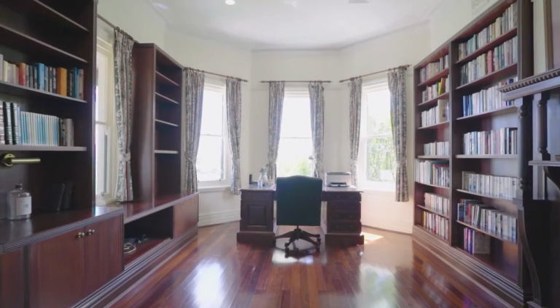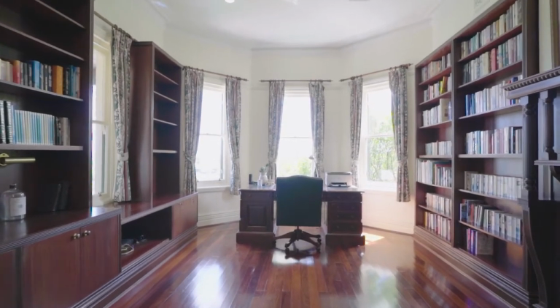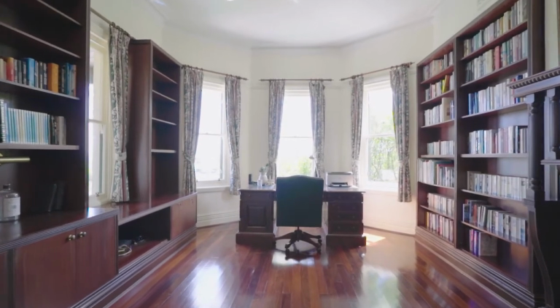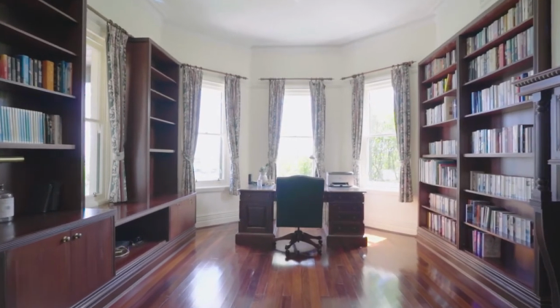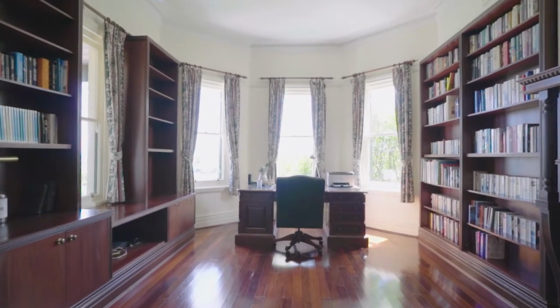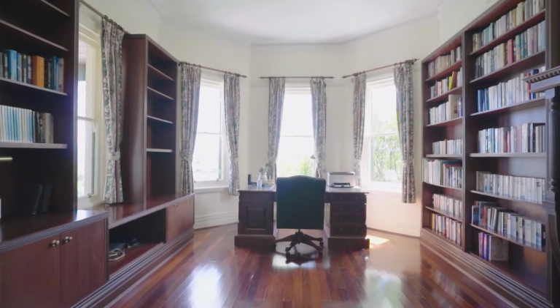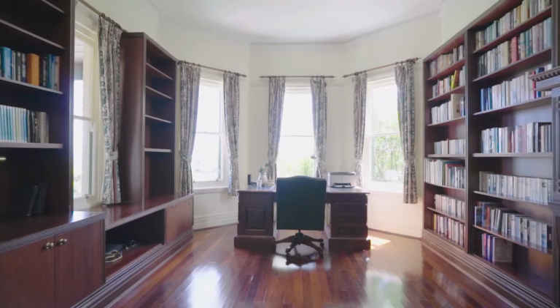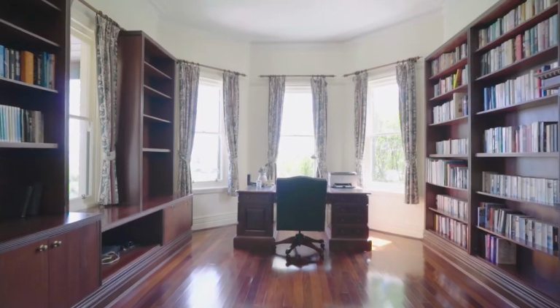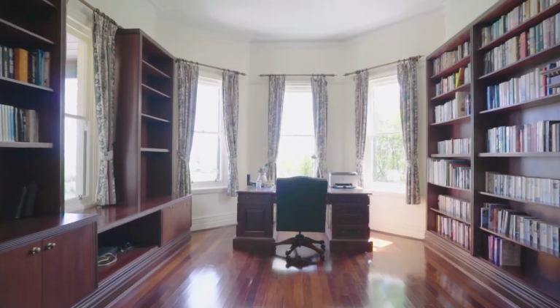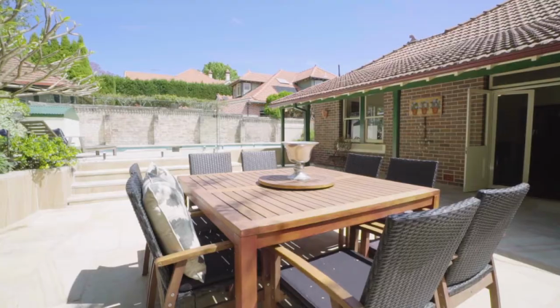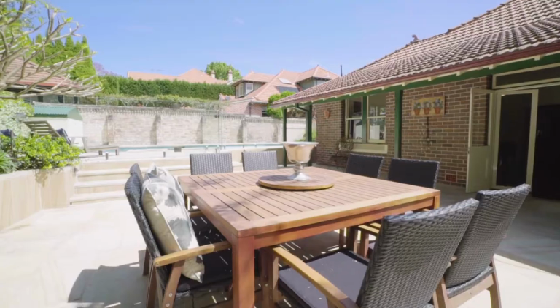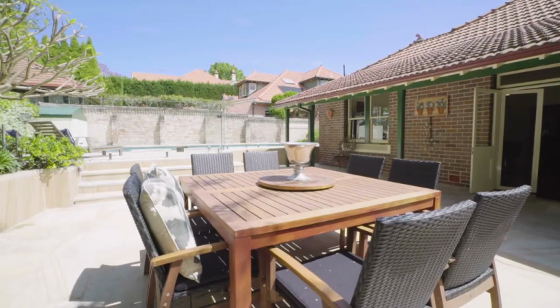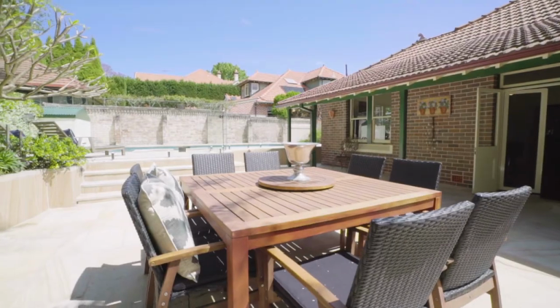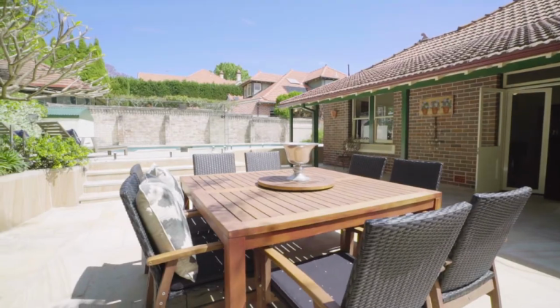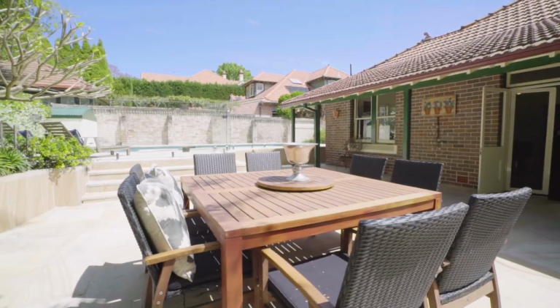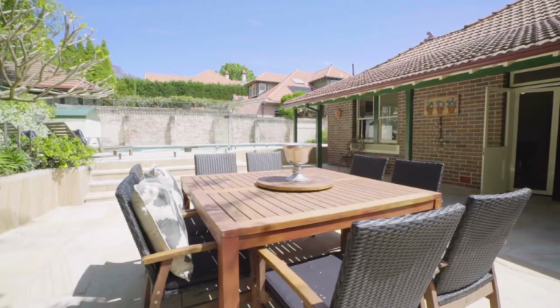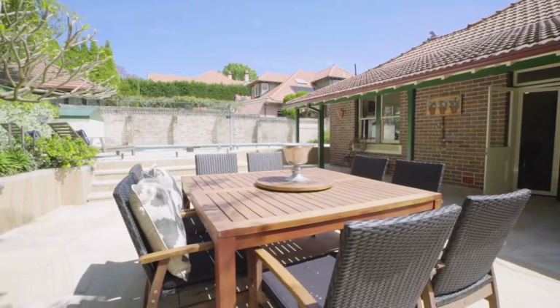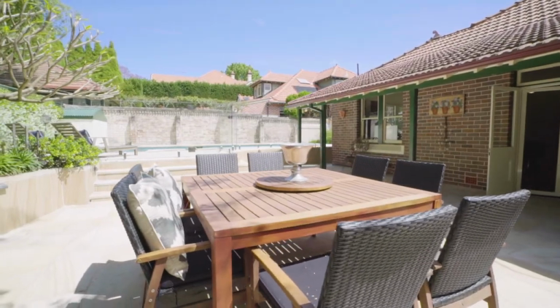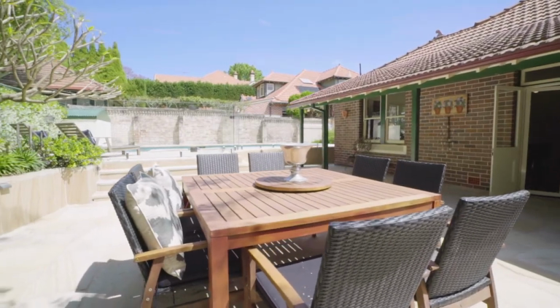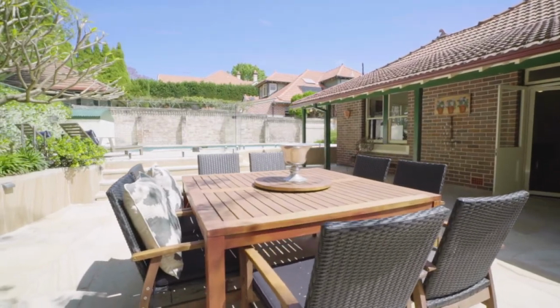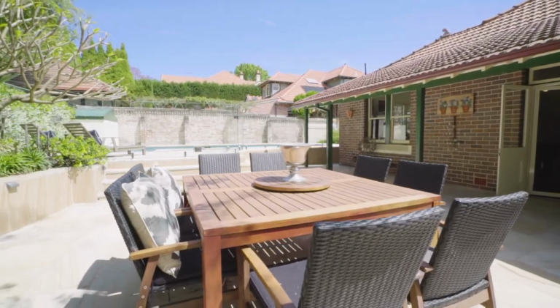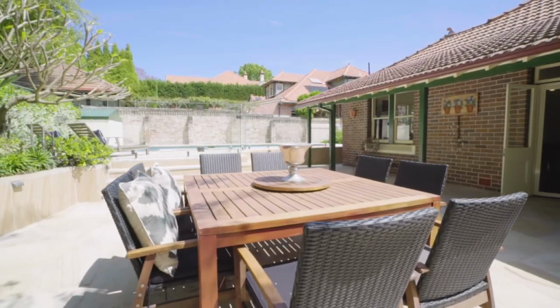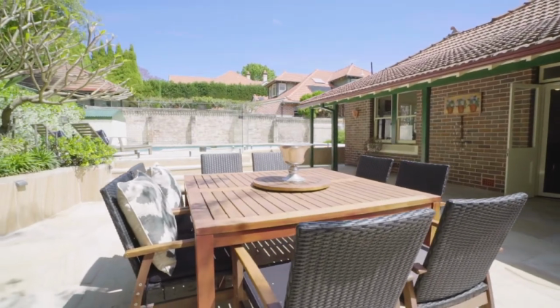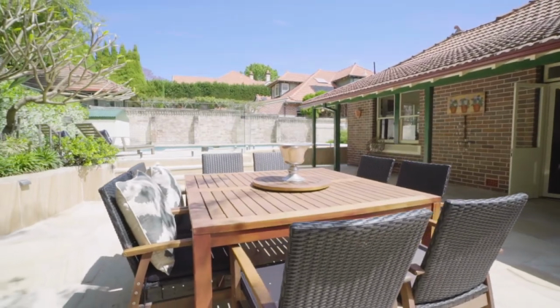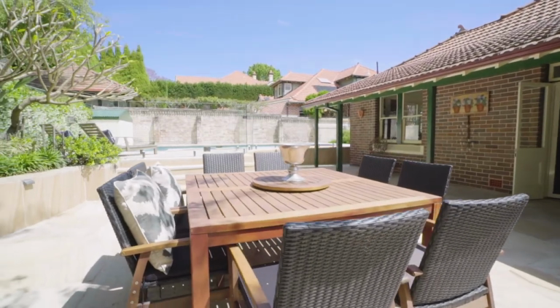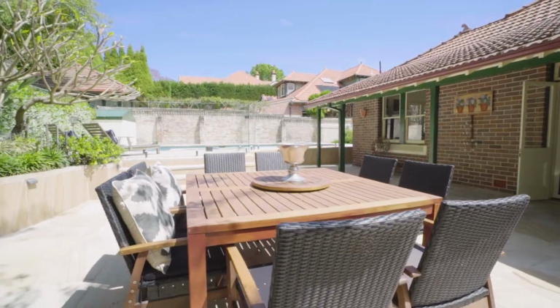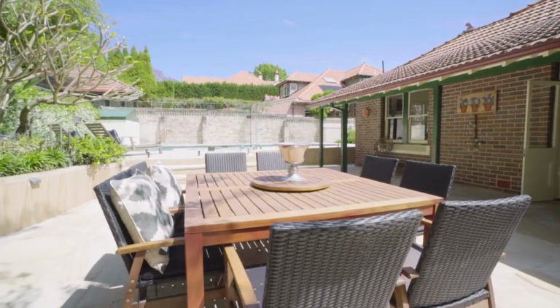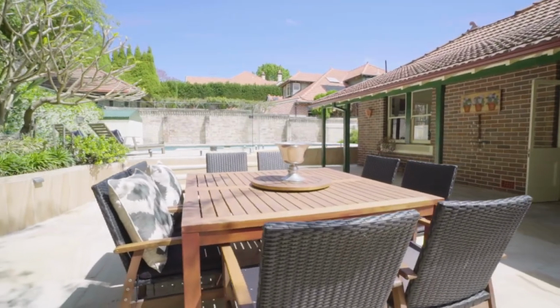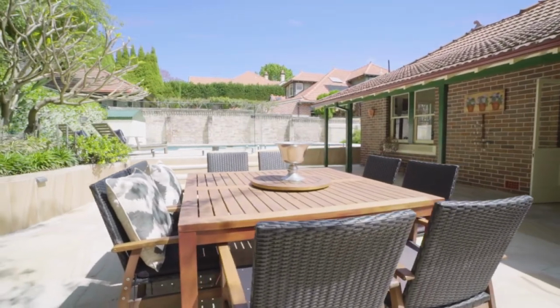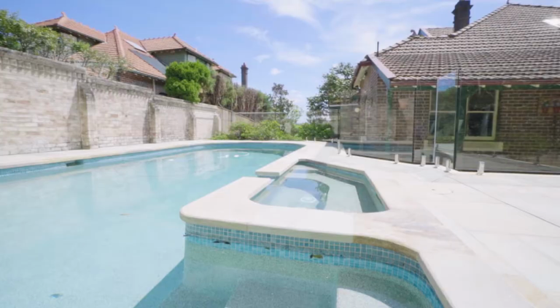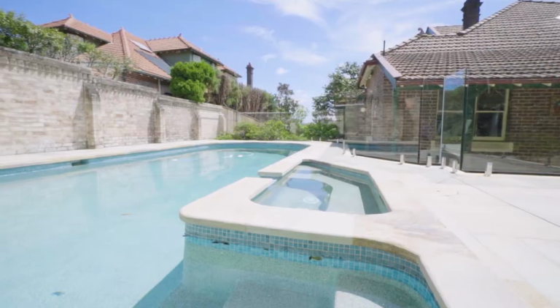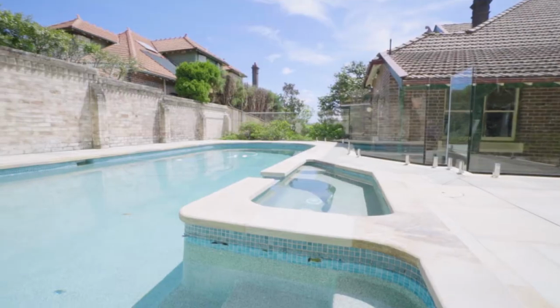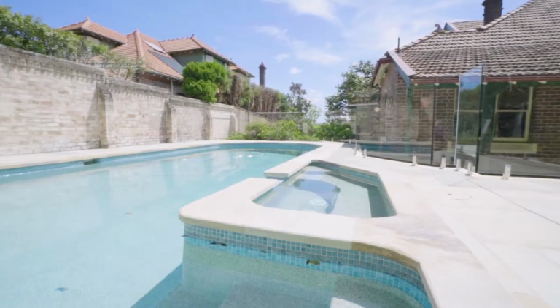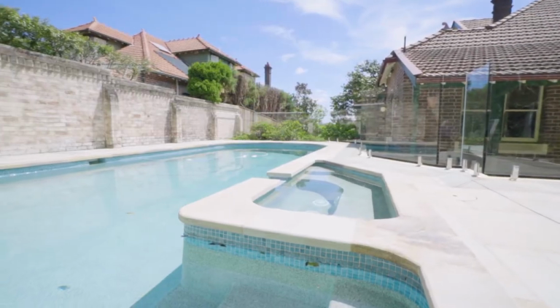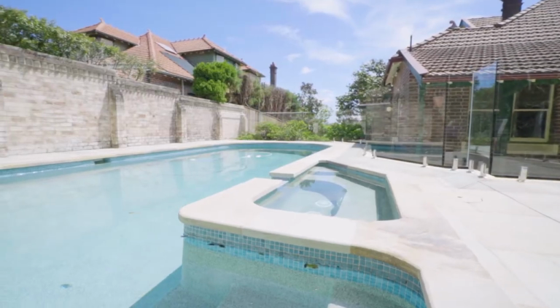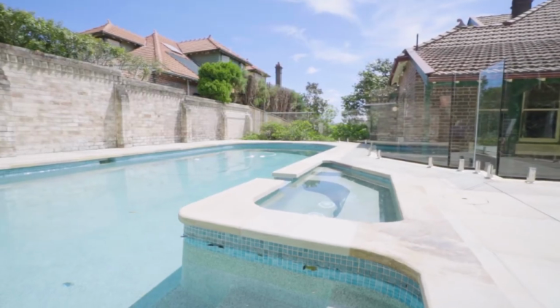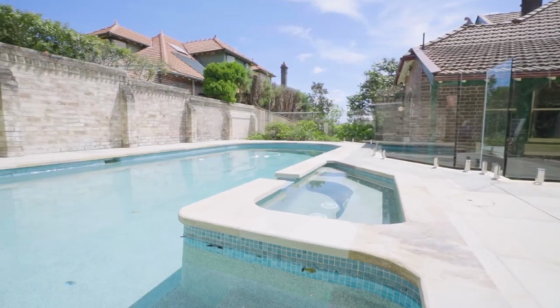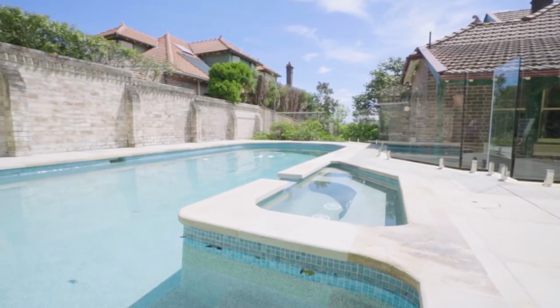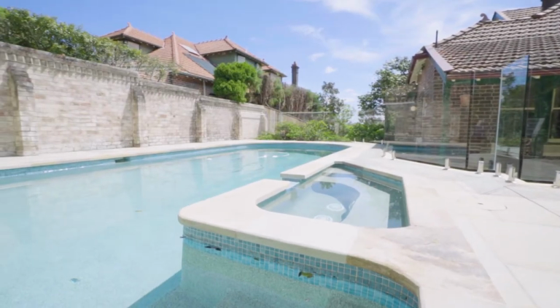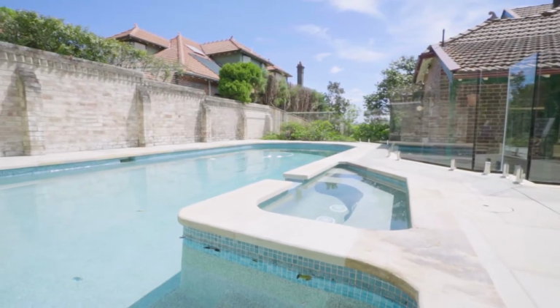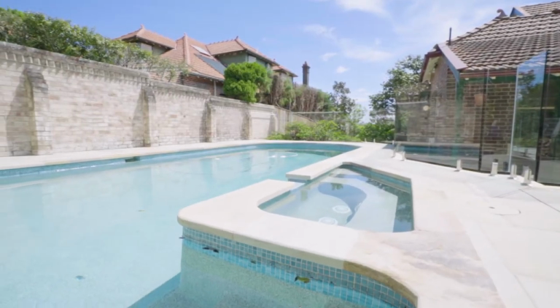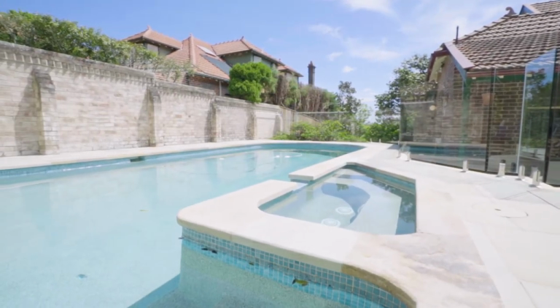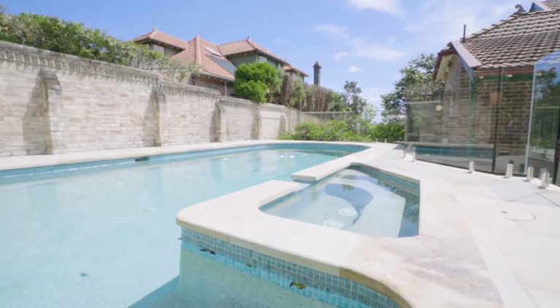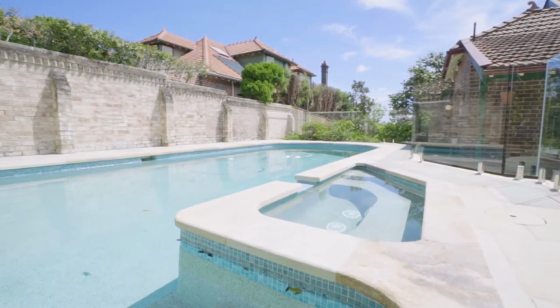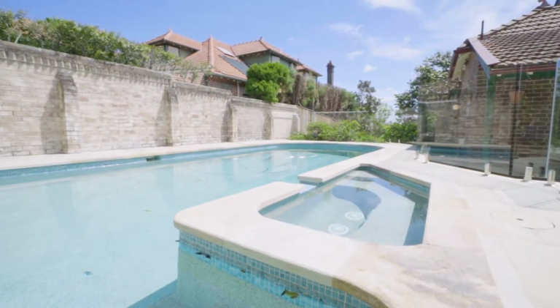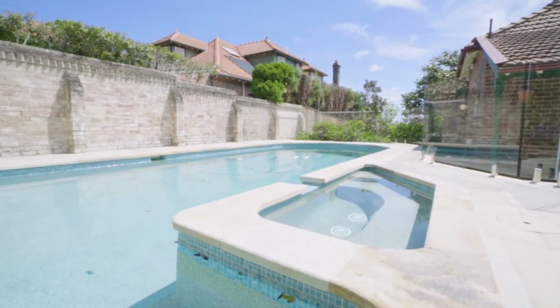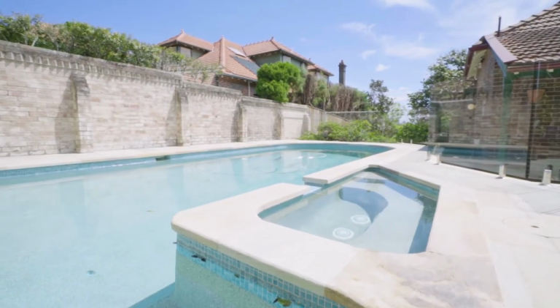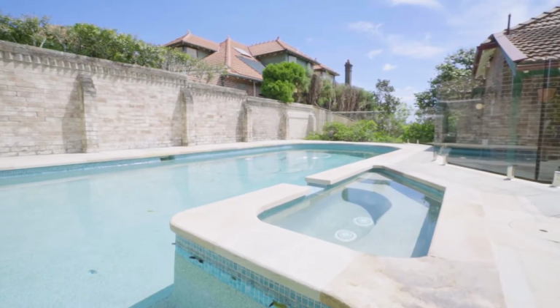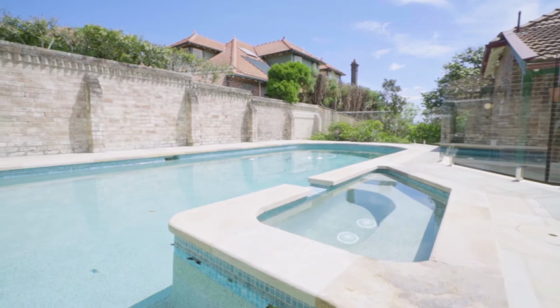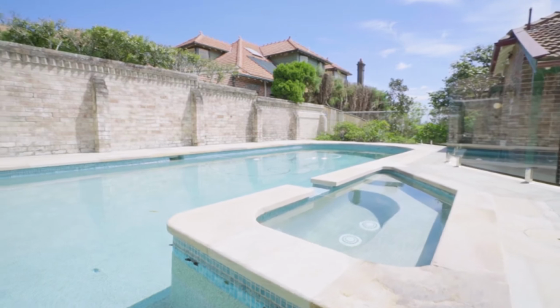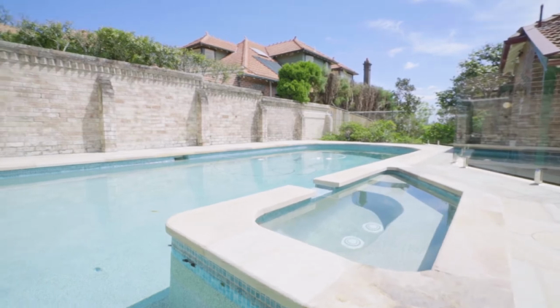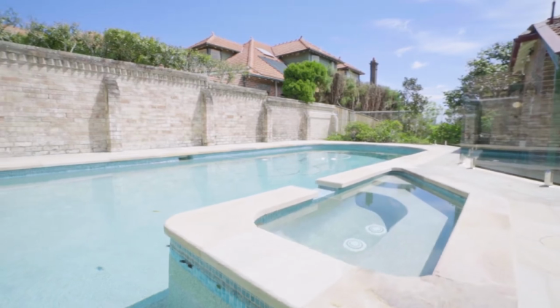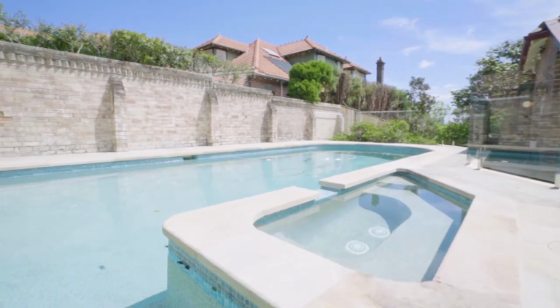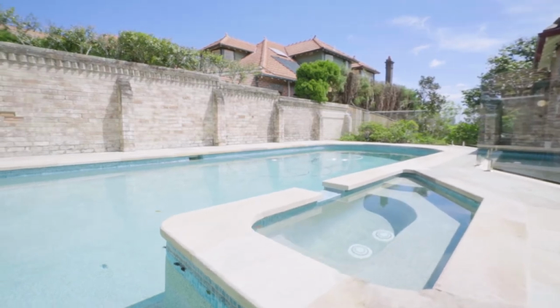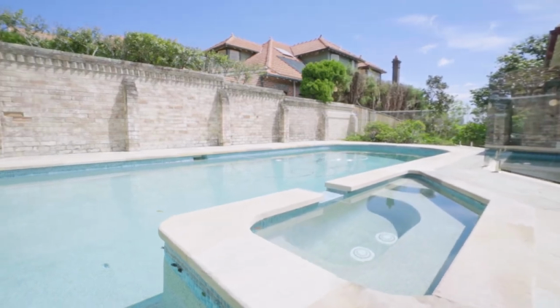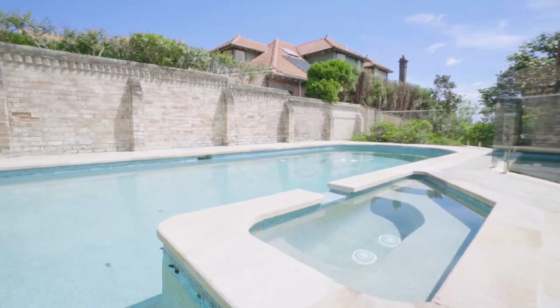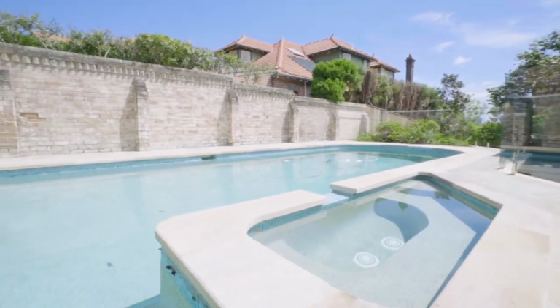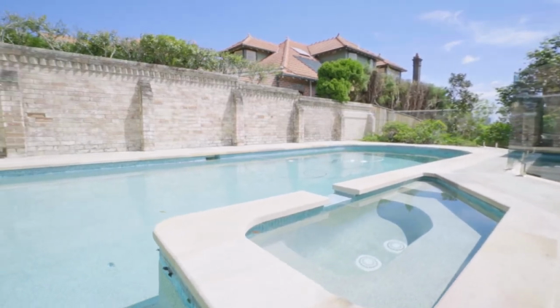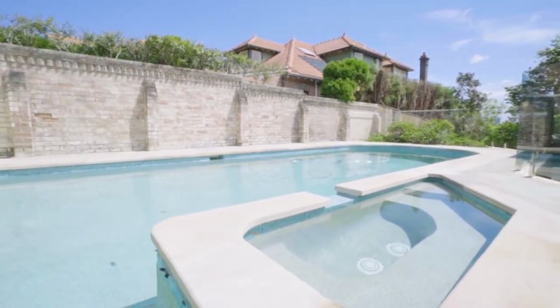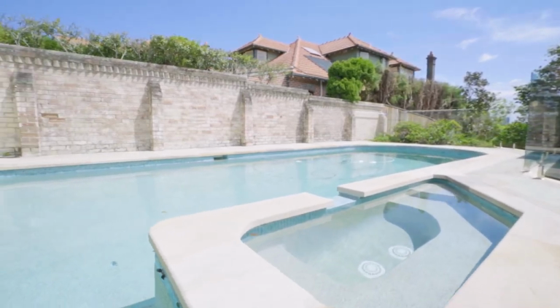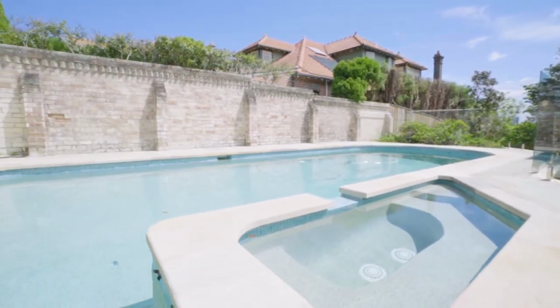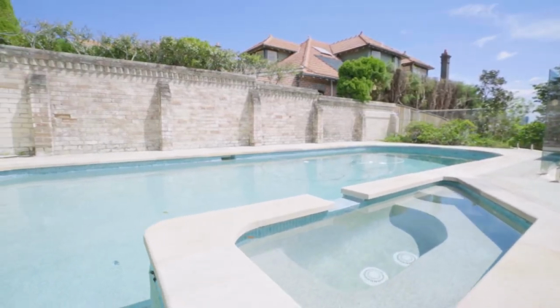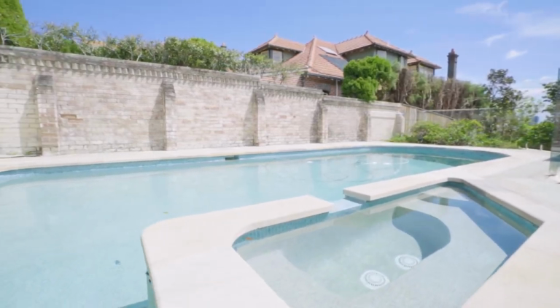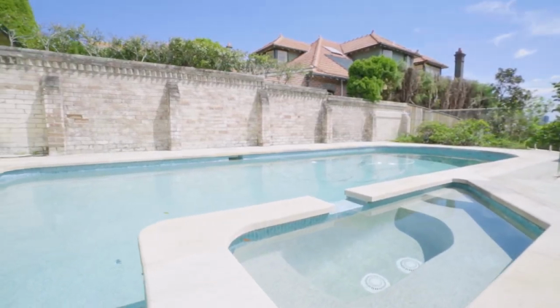Enclosed in manicured gardens, outdoor living encompasses a sandstone al fresco terrace with a beautiful heated saltwater pool.